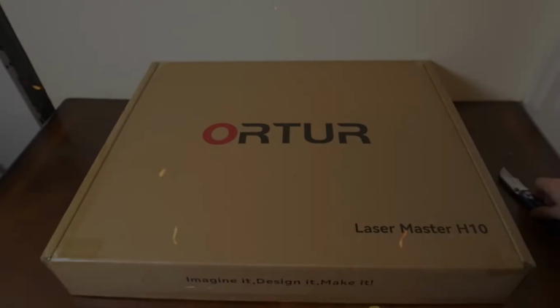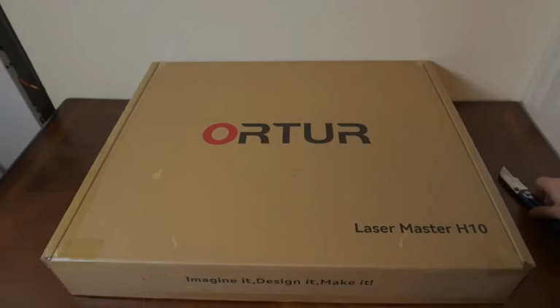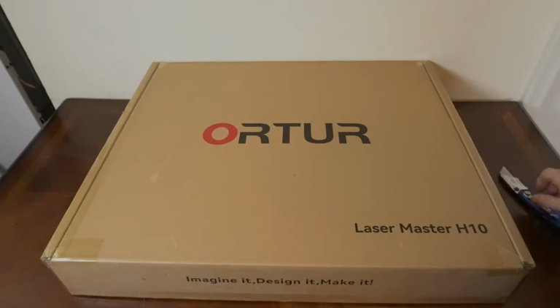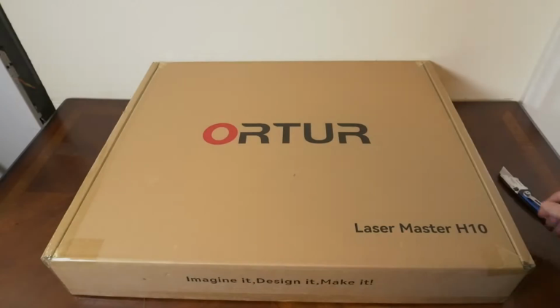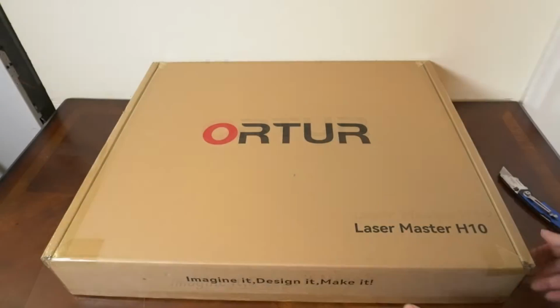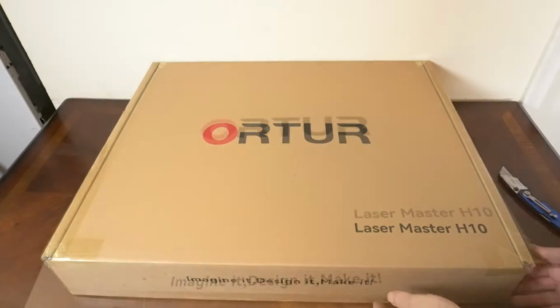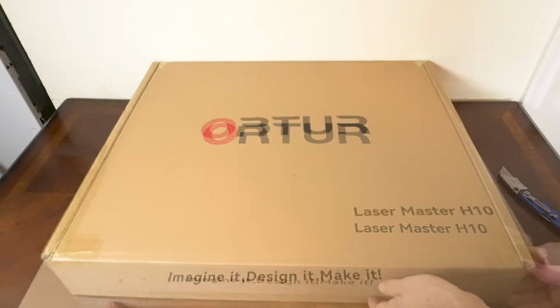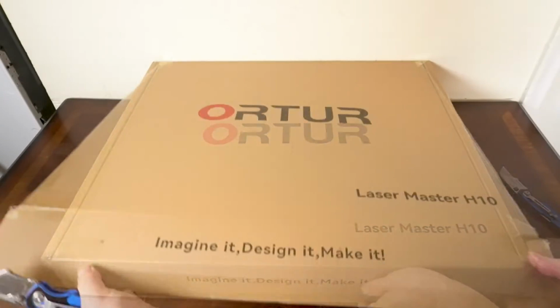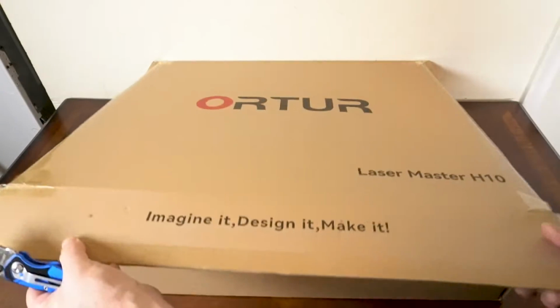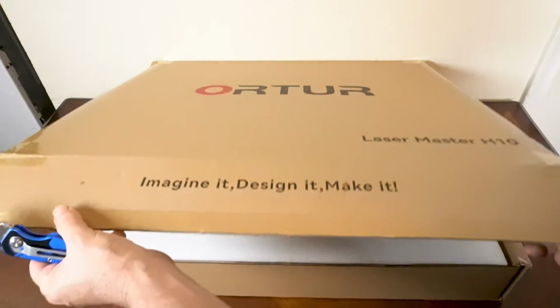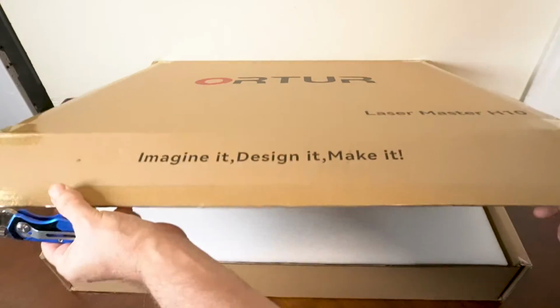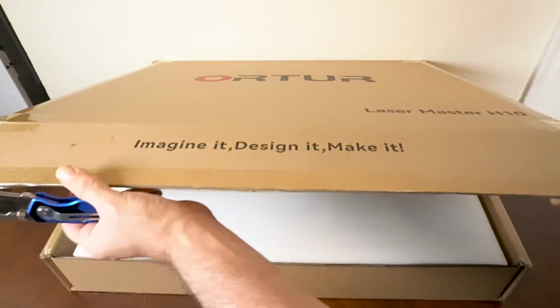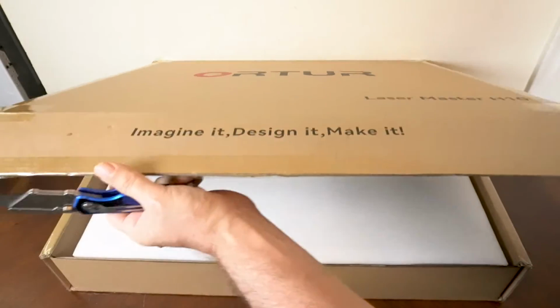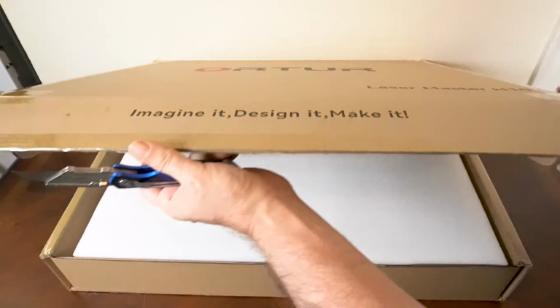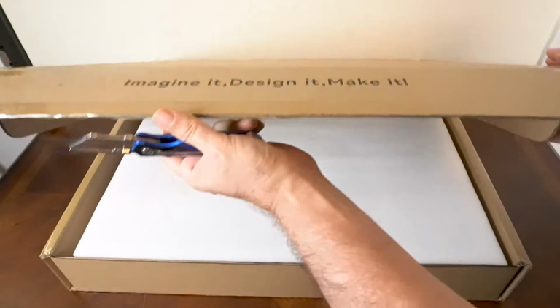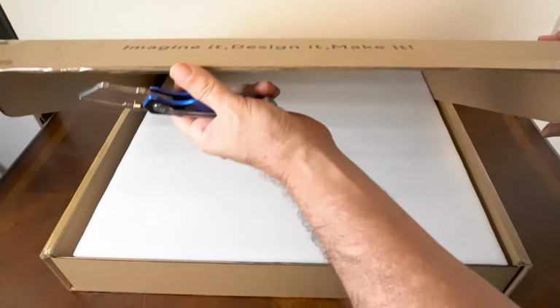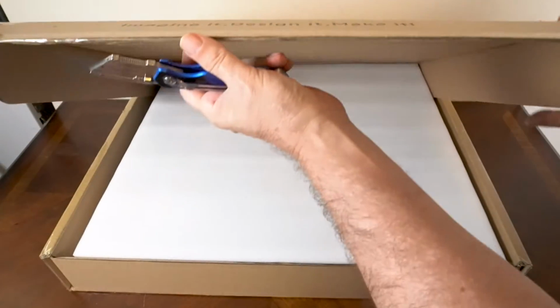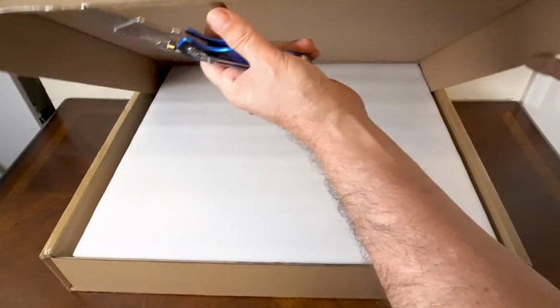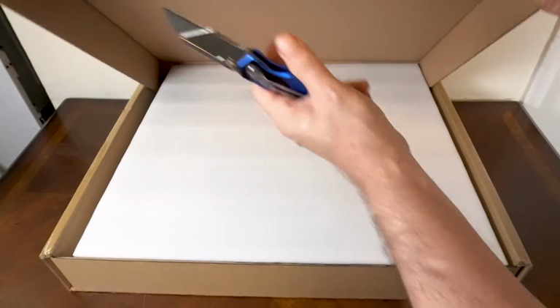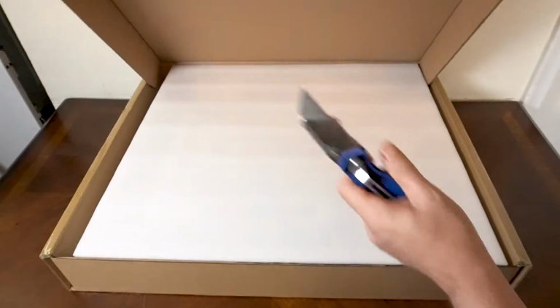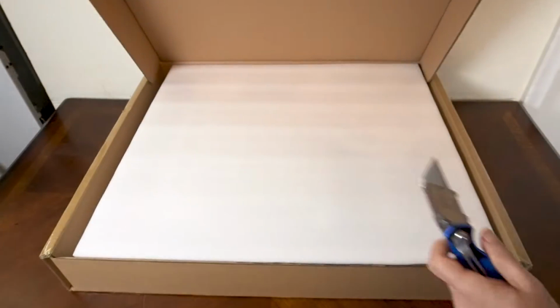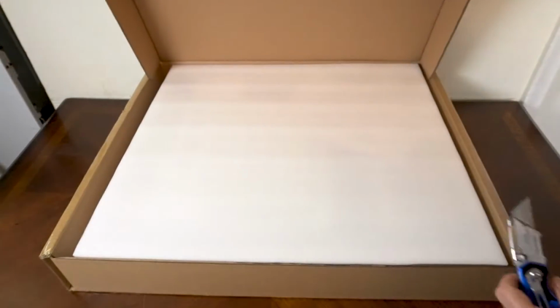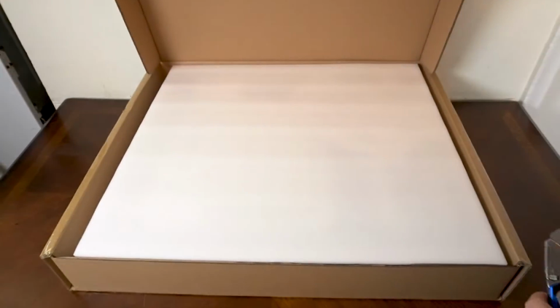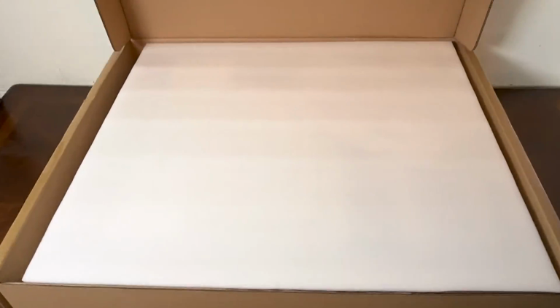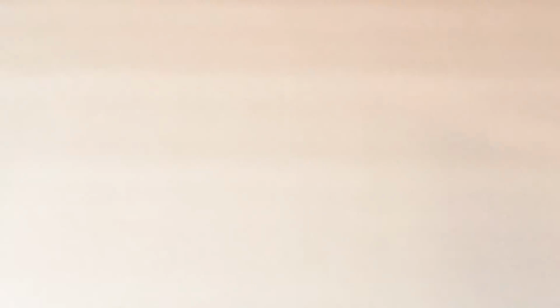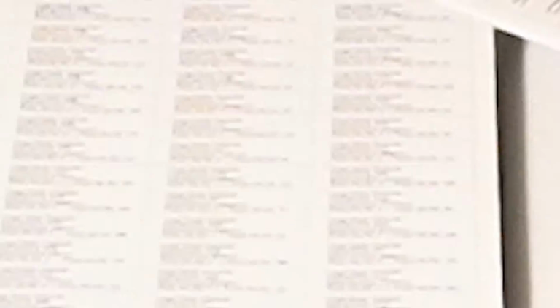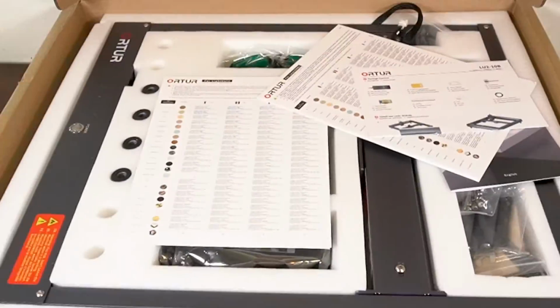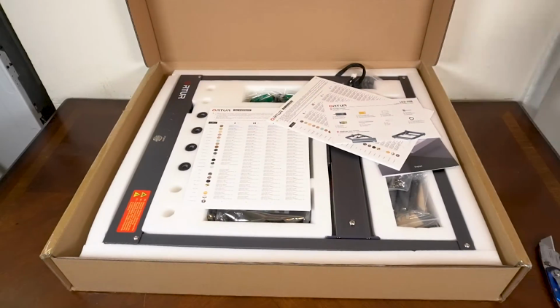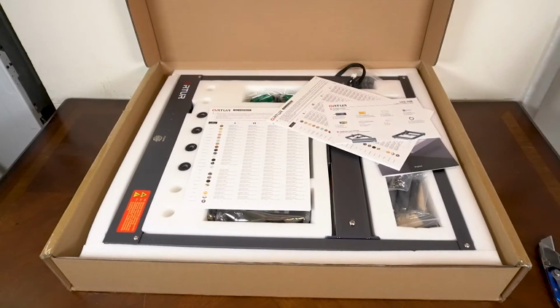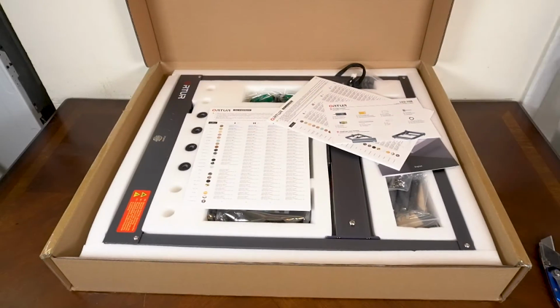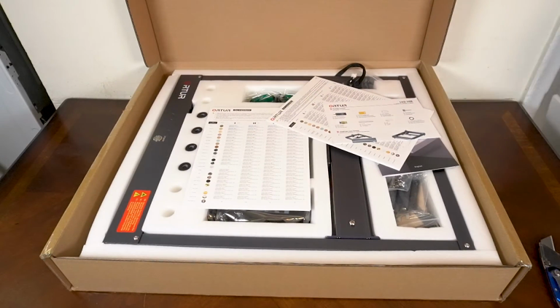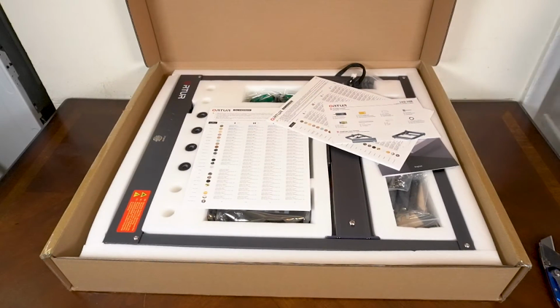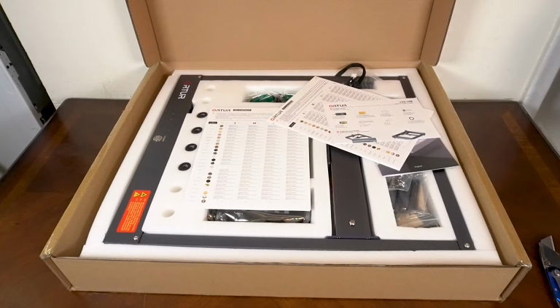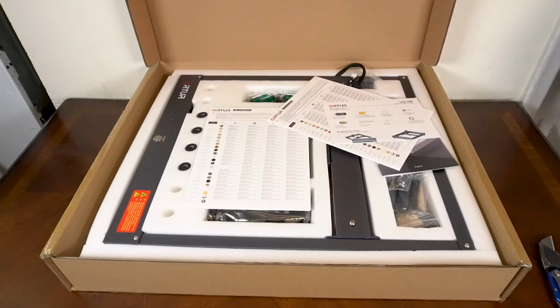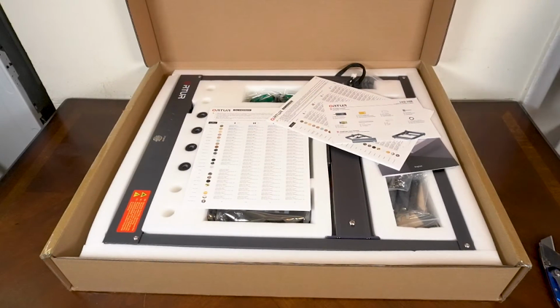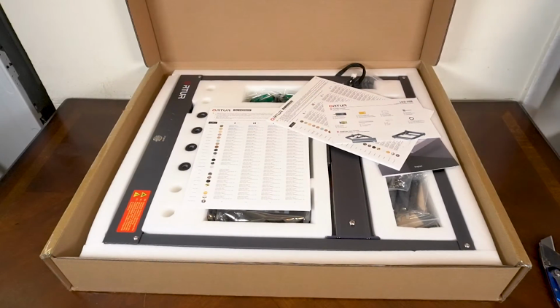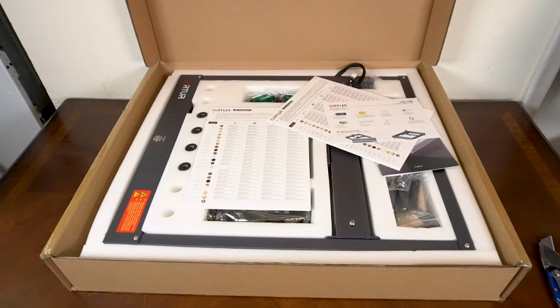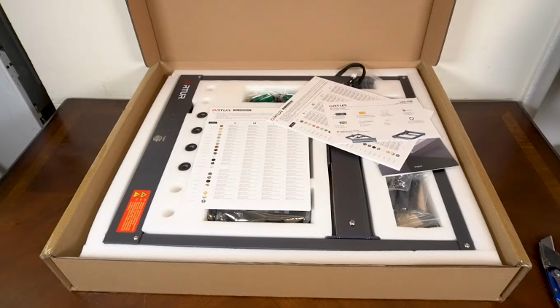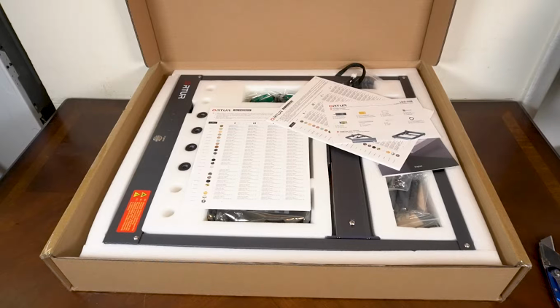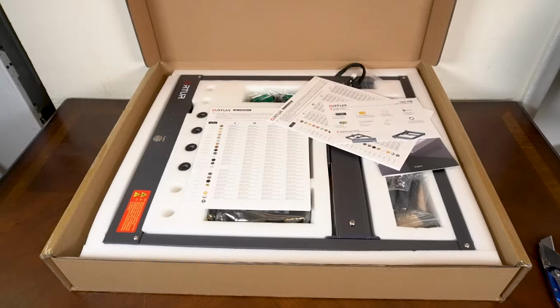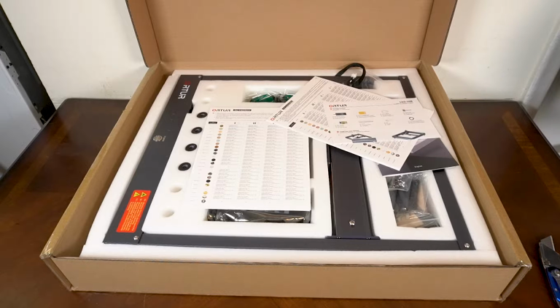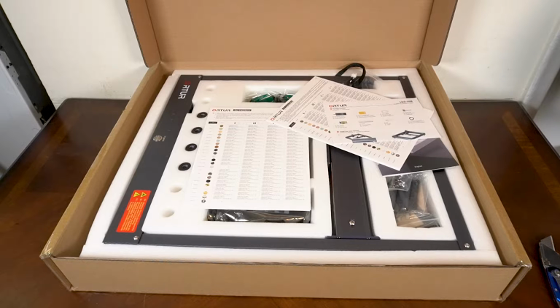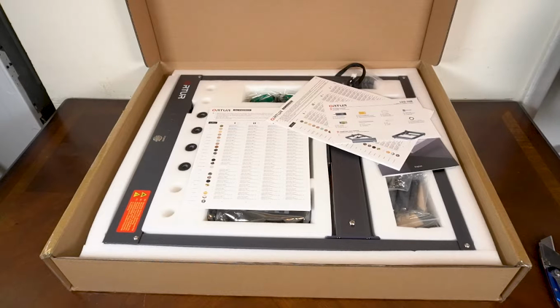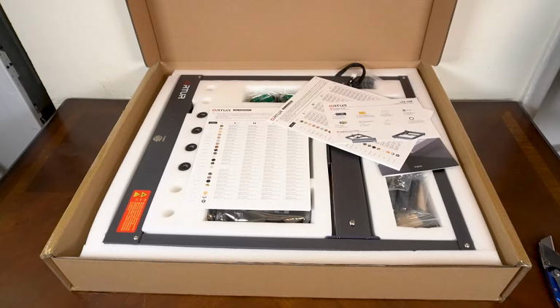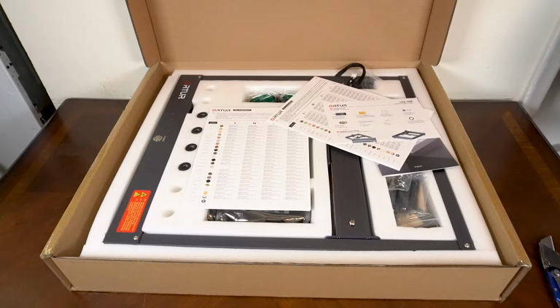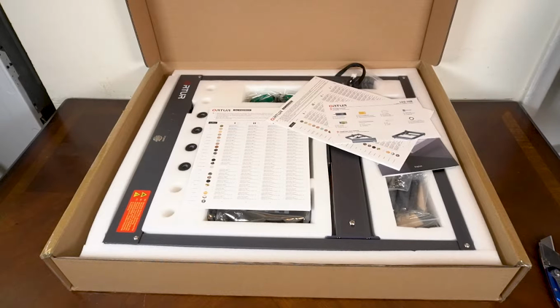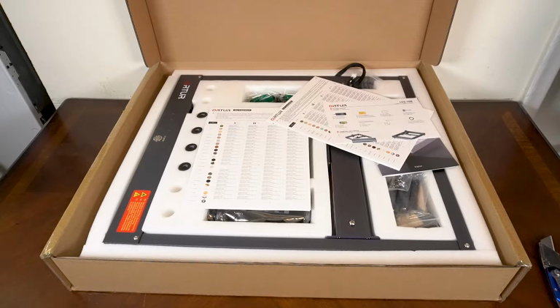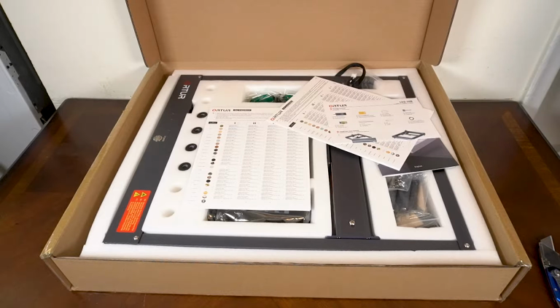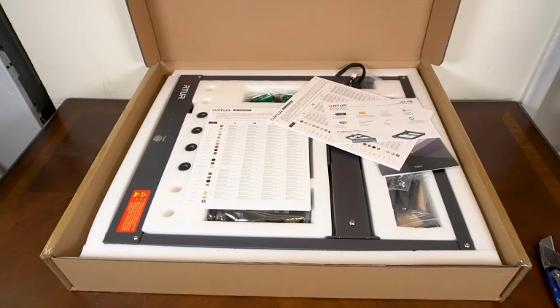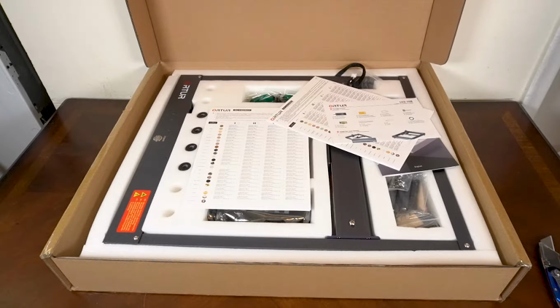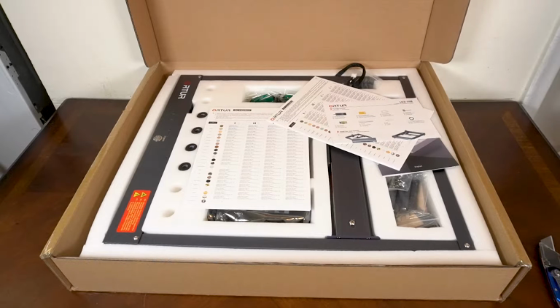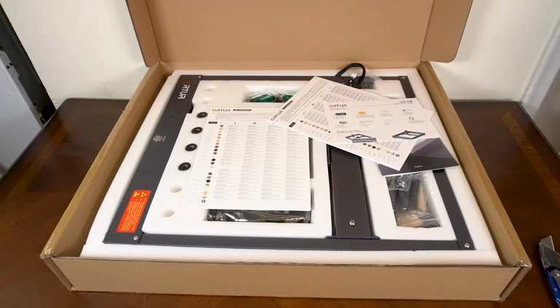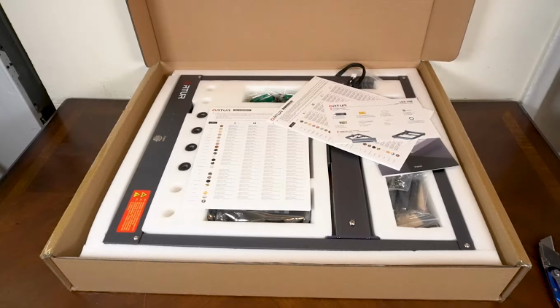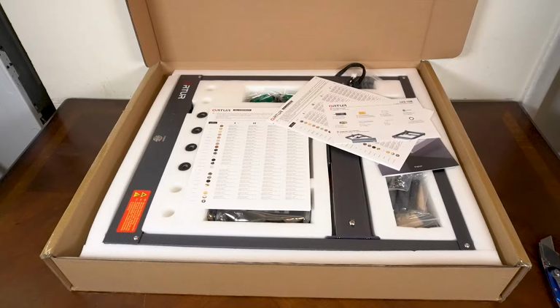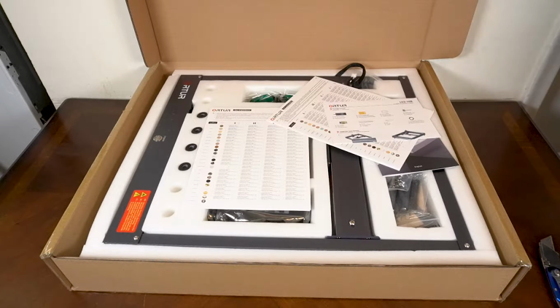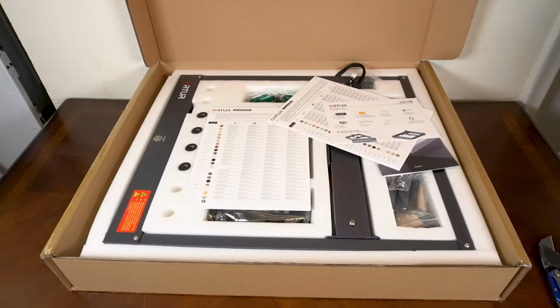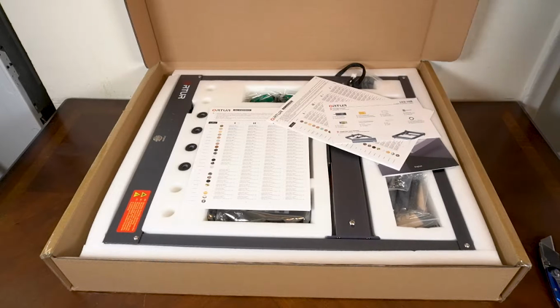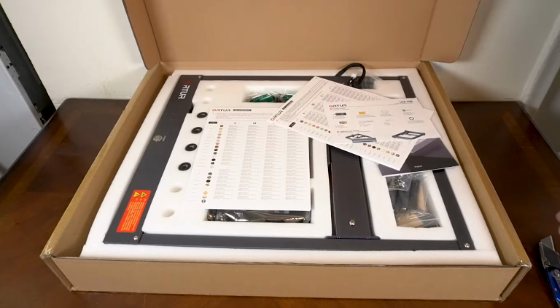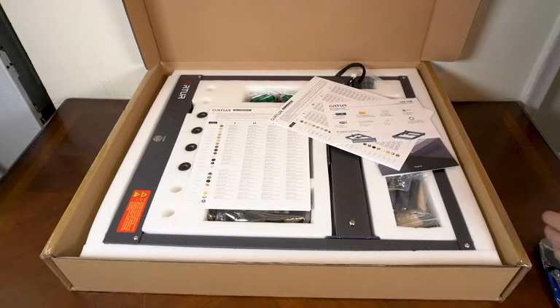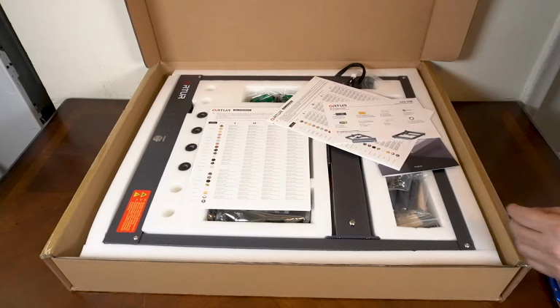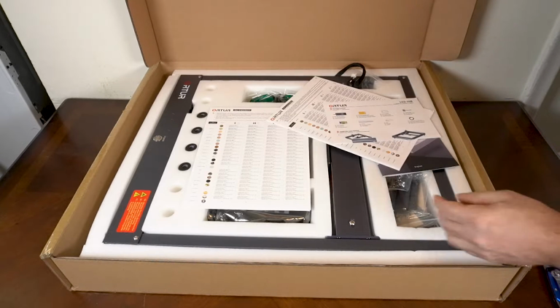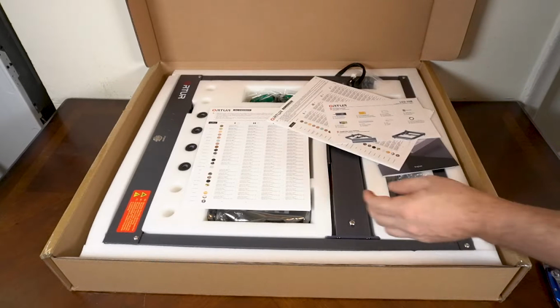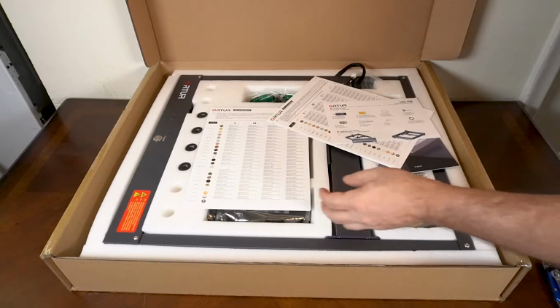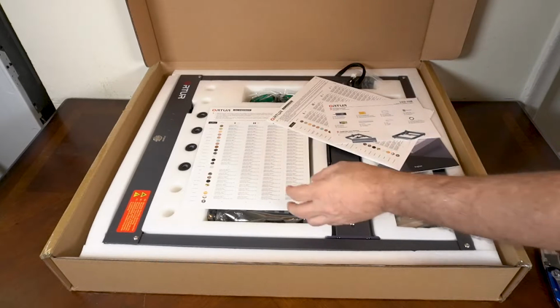Hello, this is Jeff from Baron Leathercraft and today we're going to do a review on the Auteur Lasermaster H10.